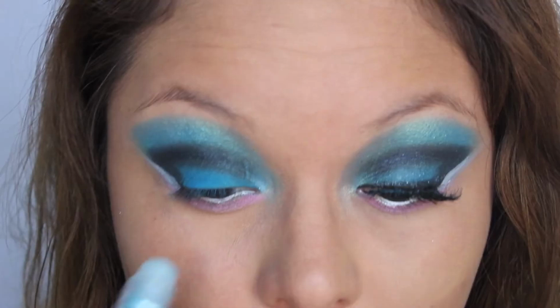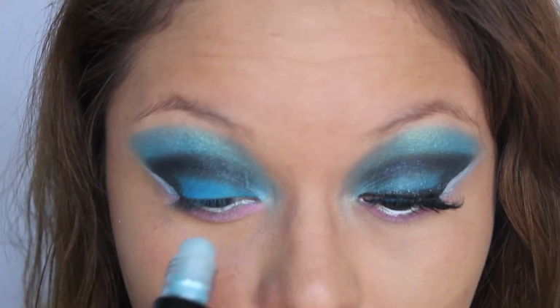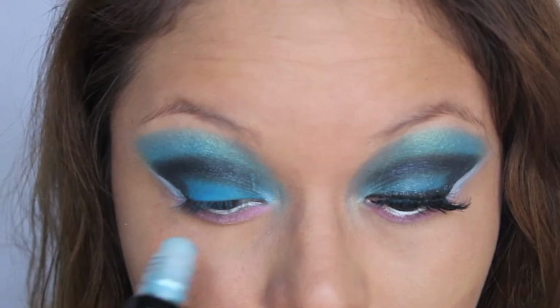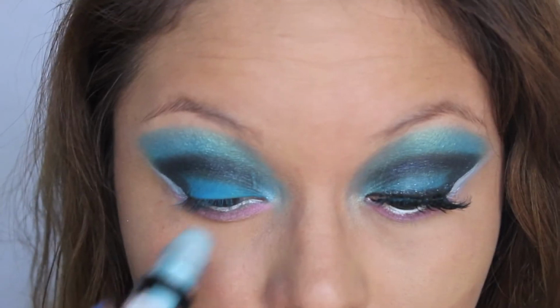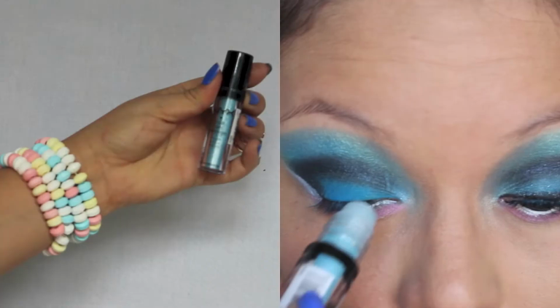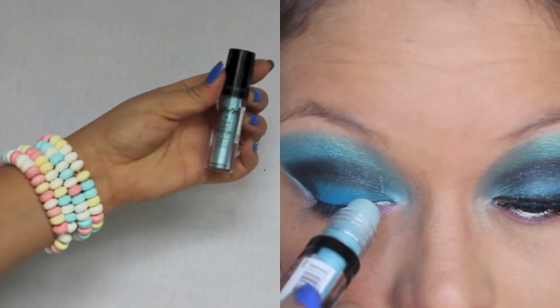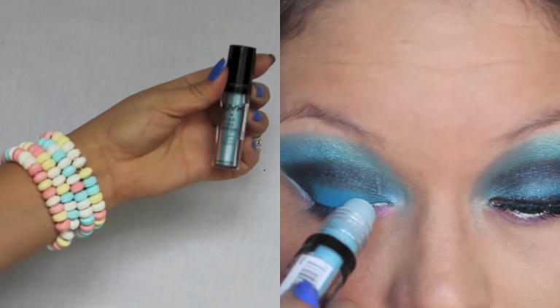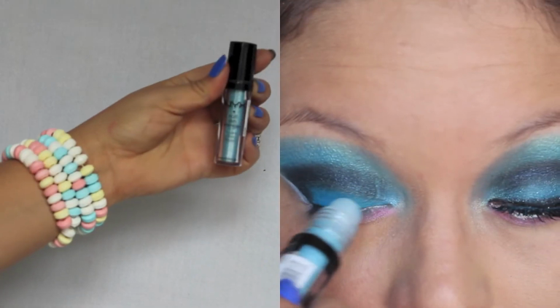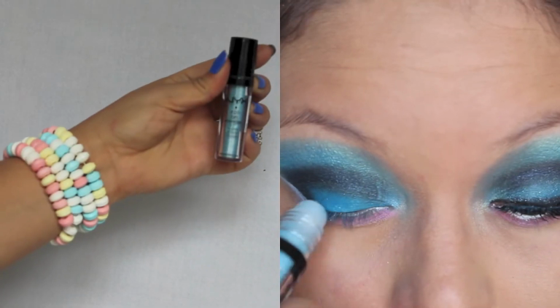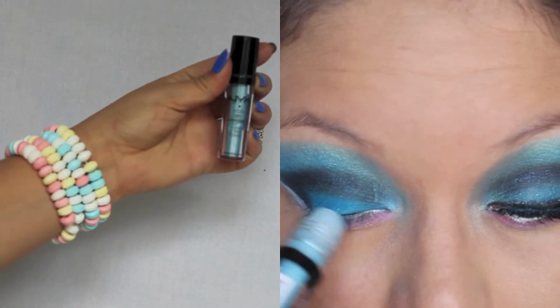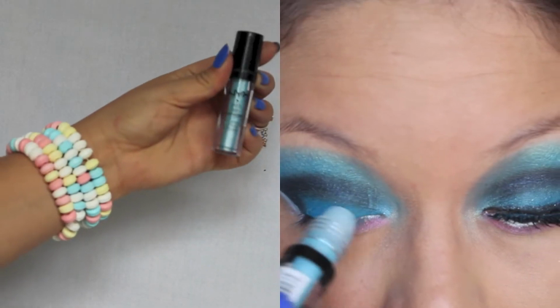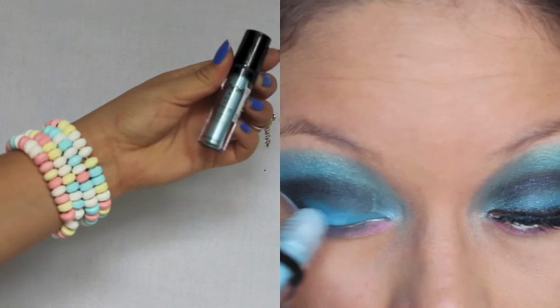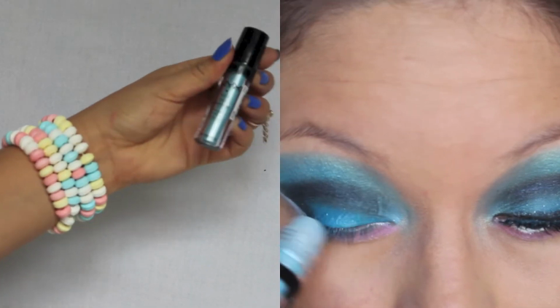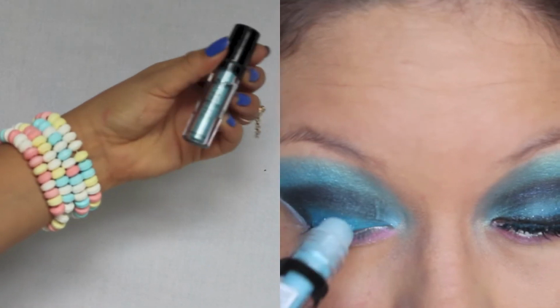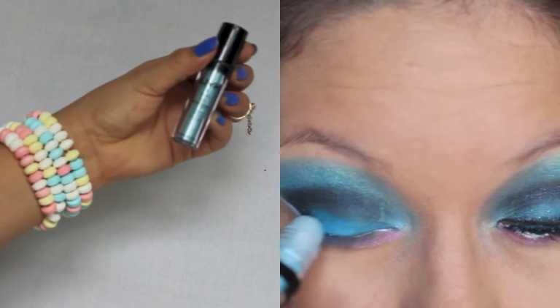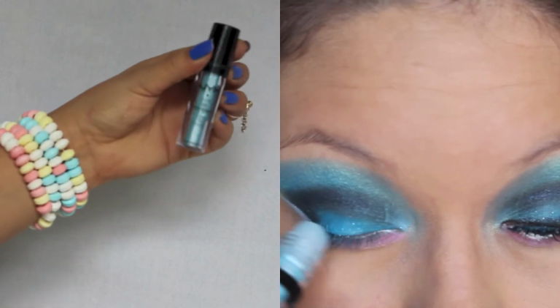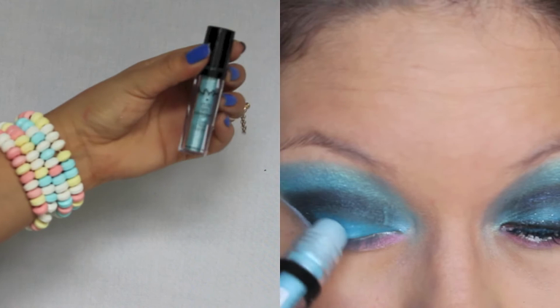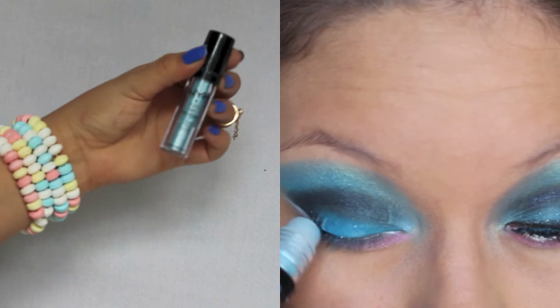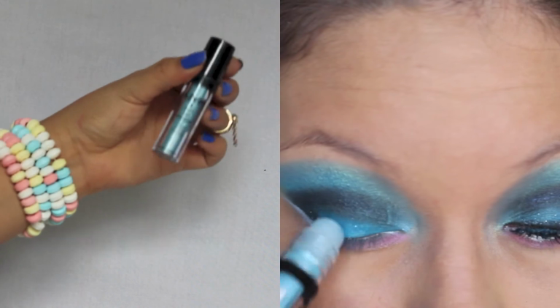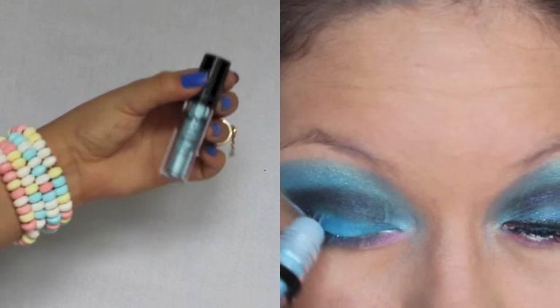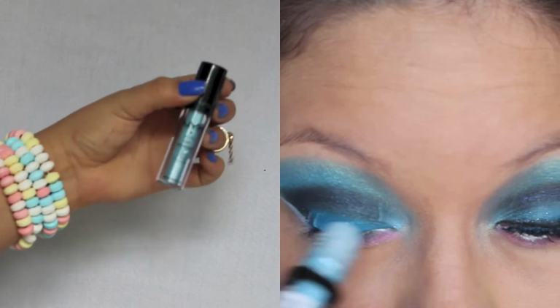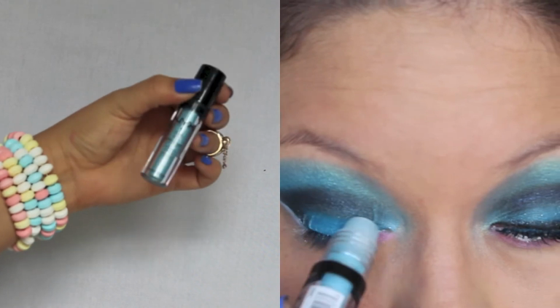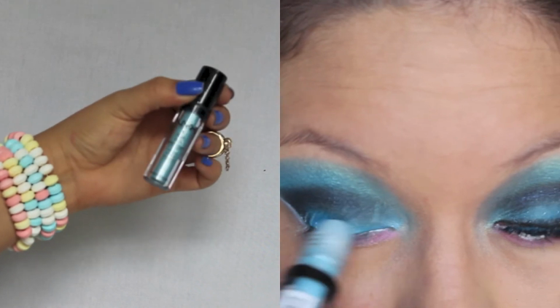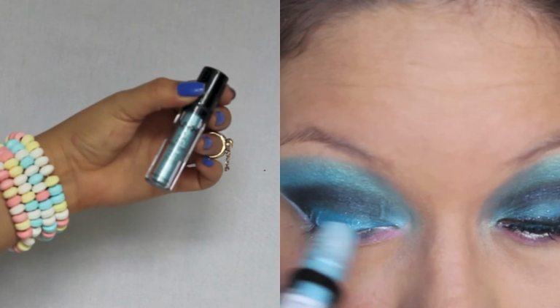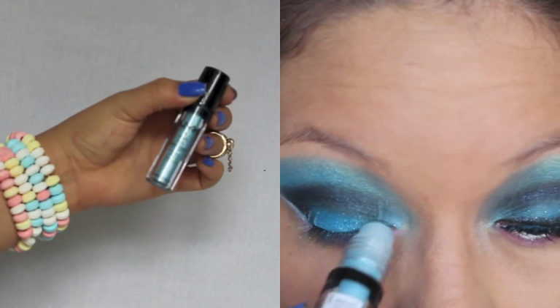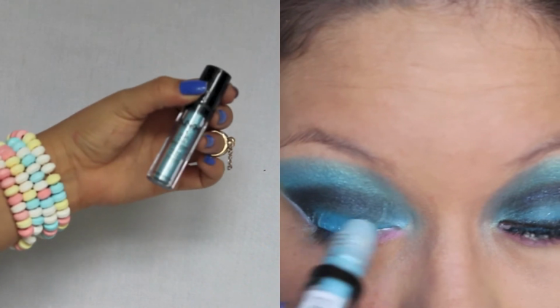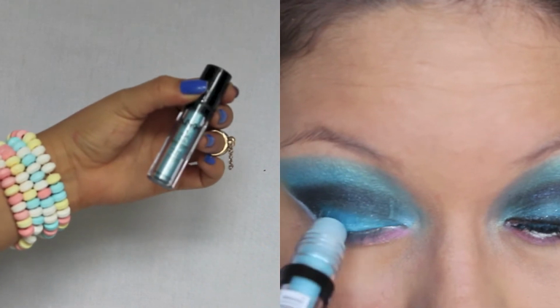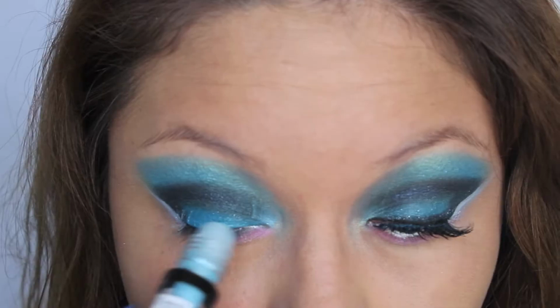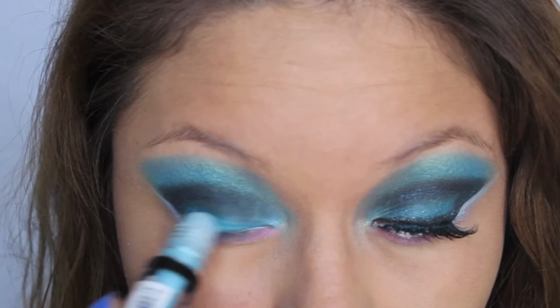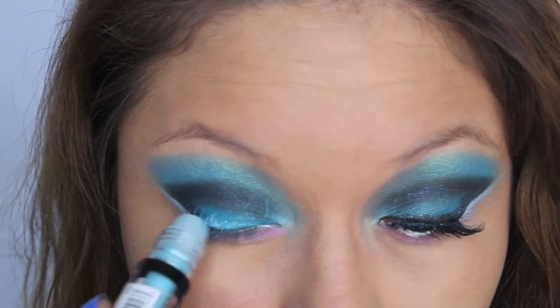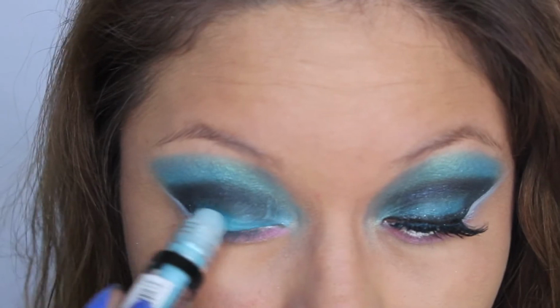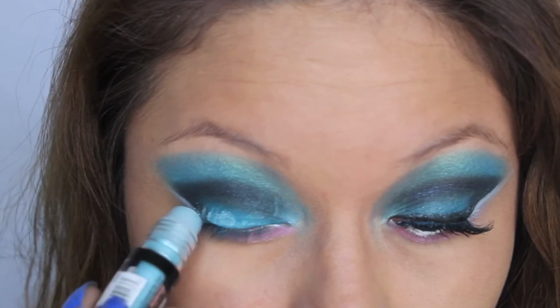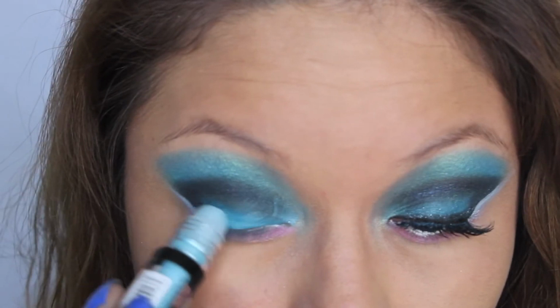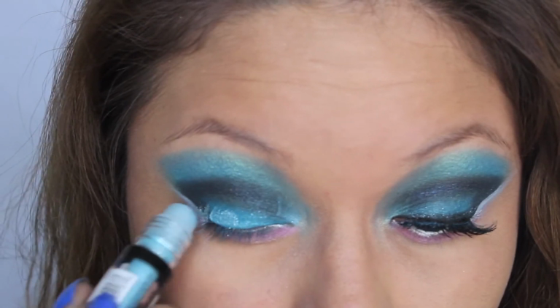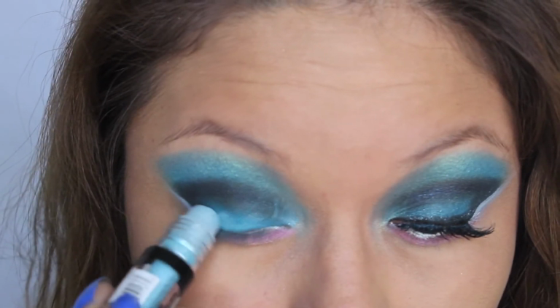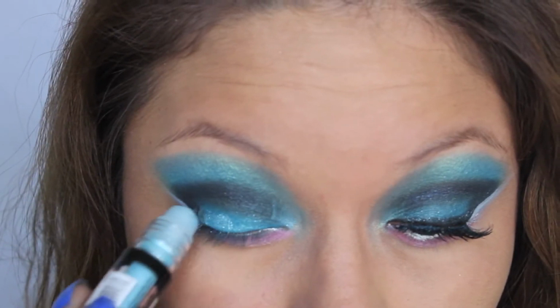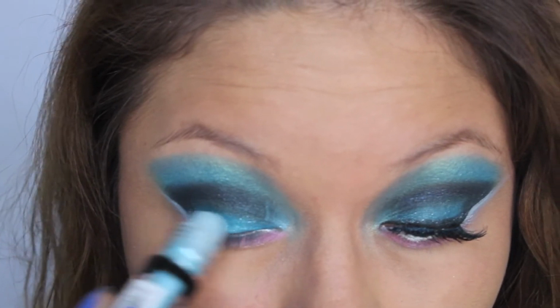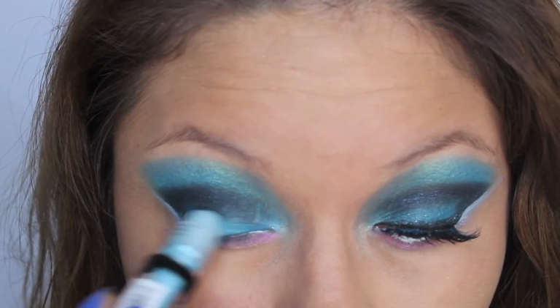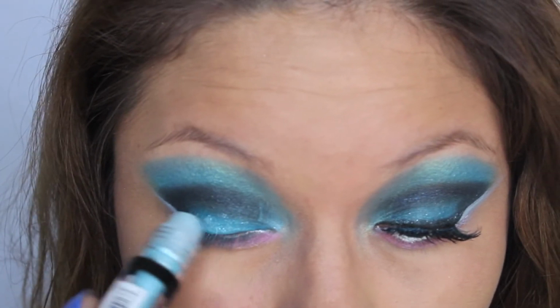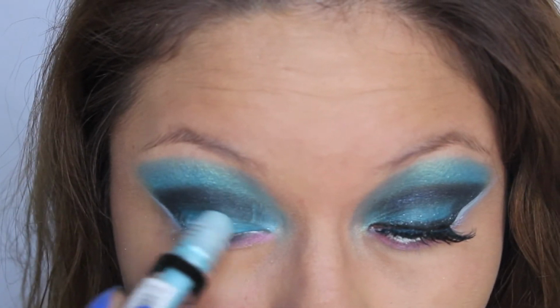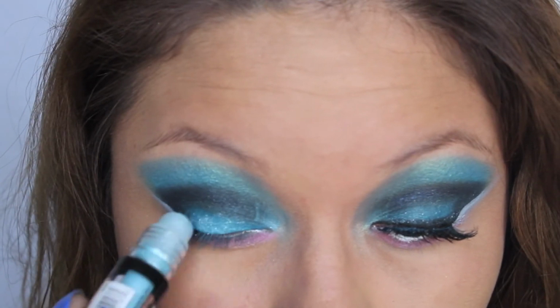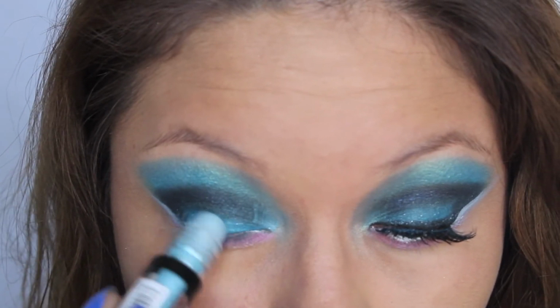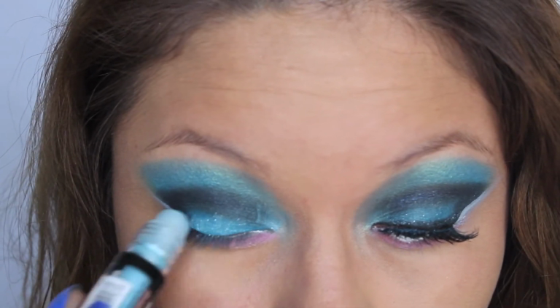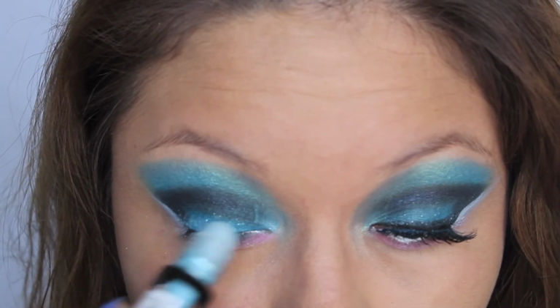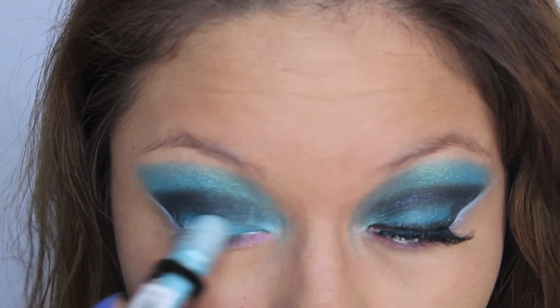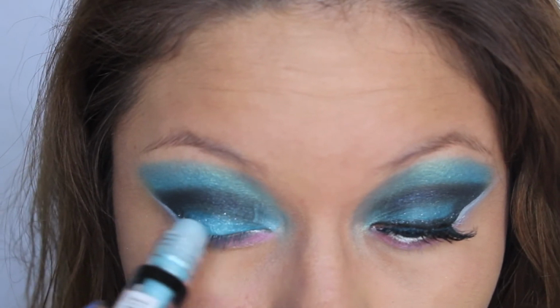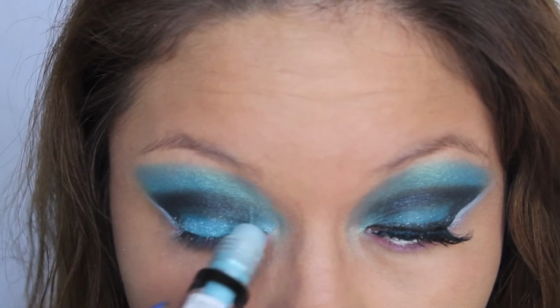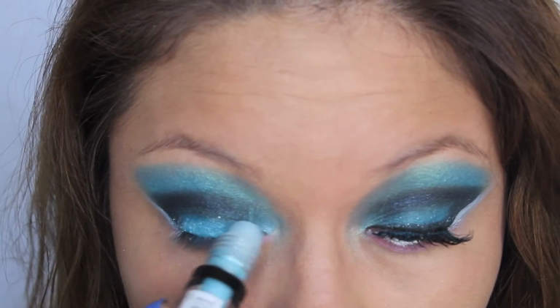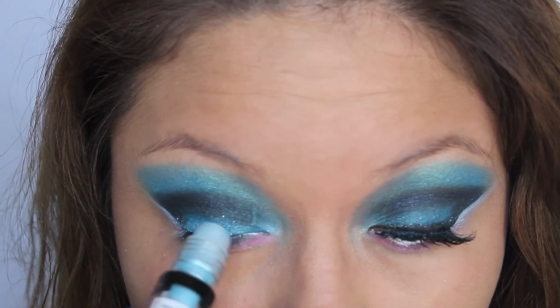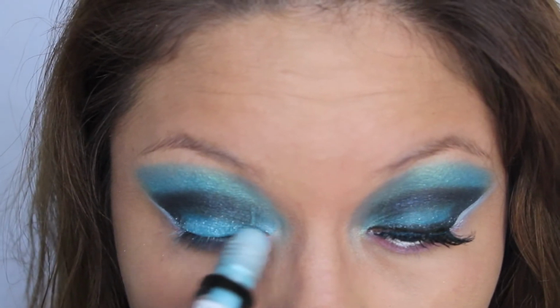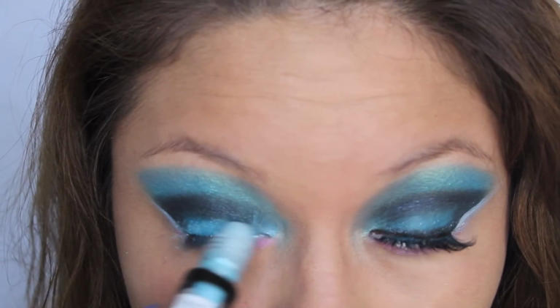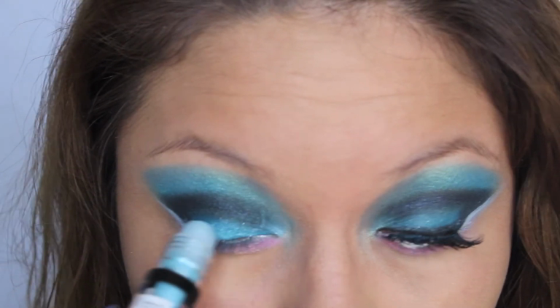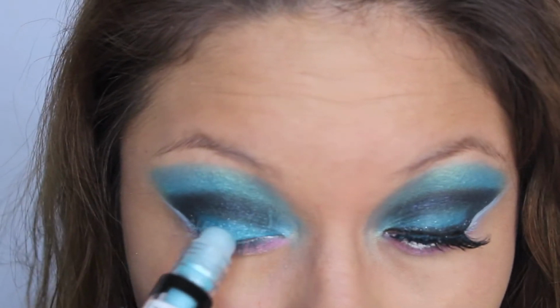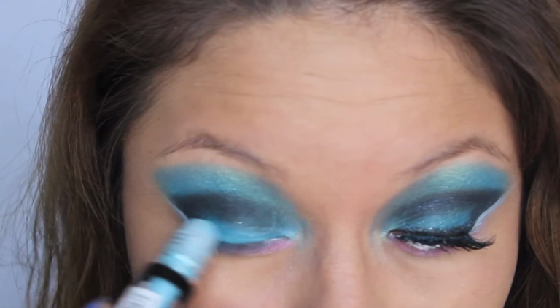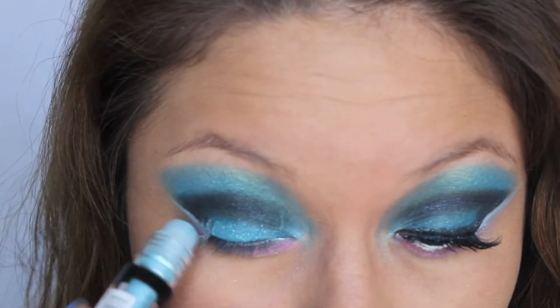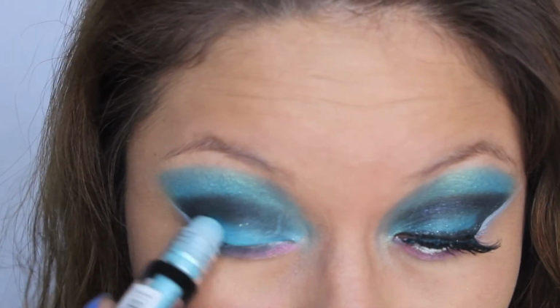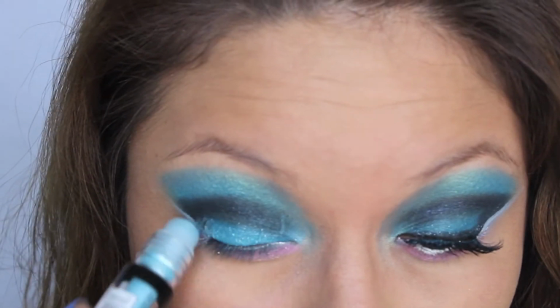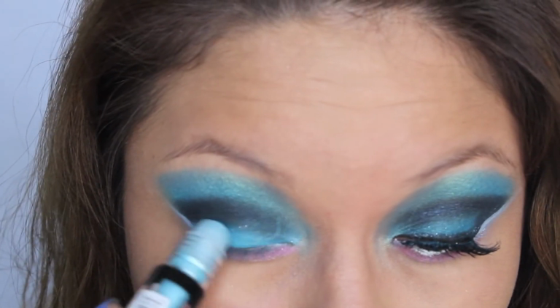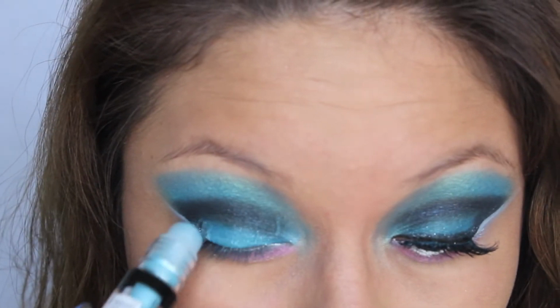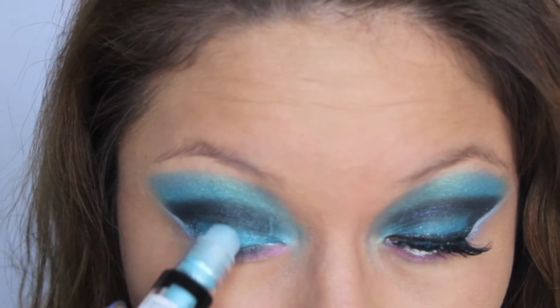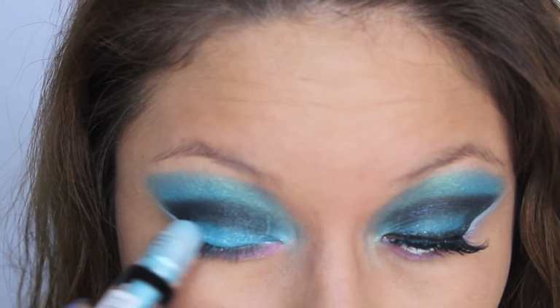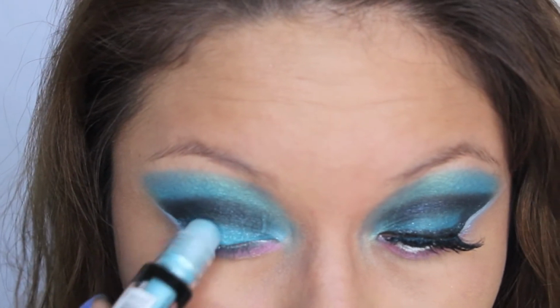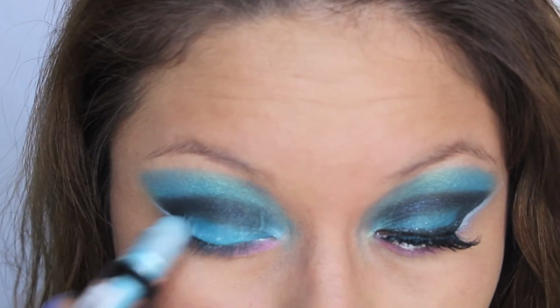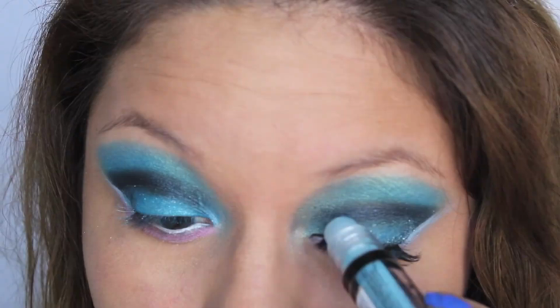Of course, you can't forget about the best part — the glitter. You need to place that on your eyes right now so they shine bright.